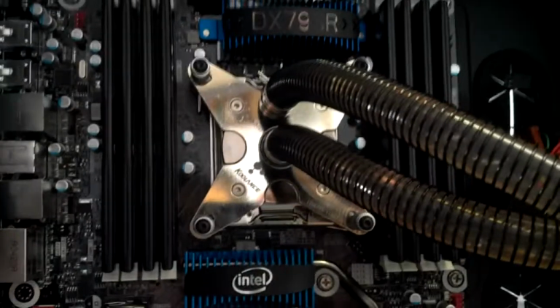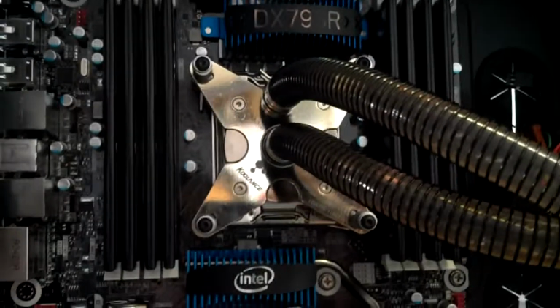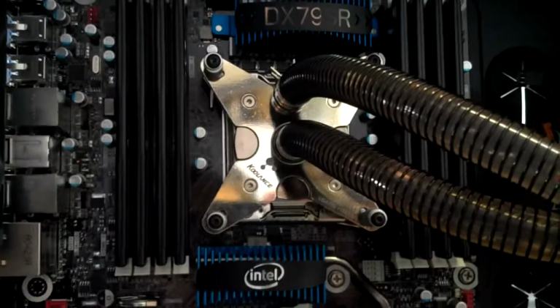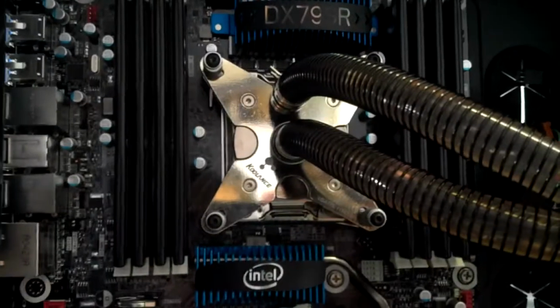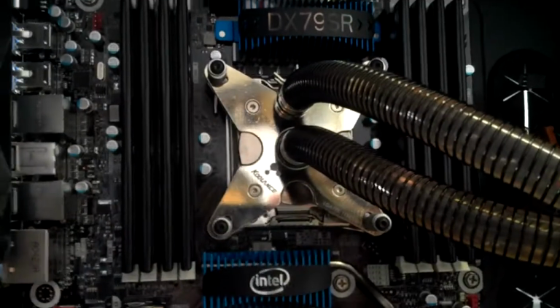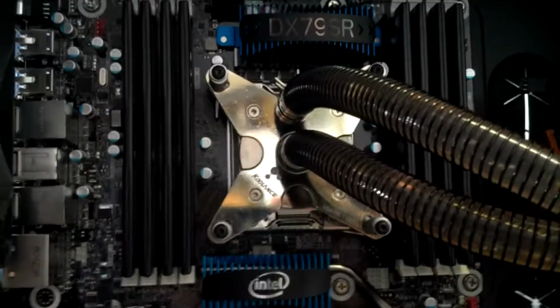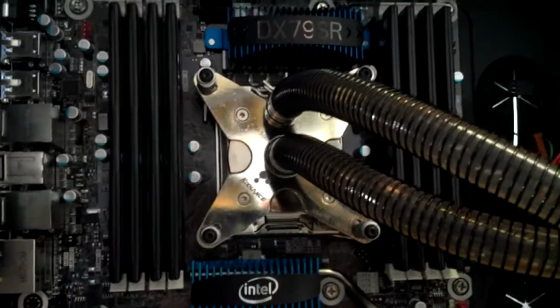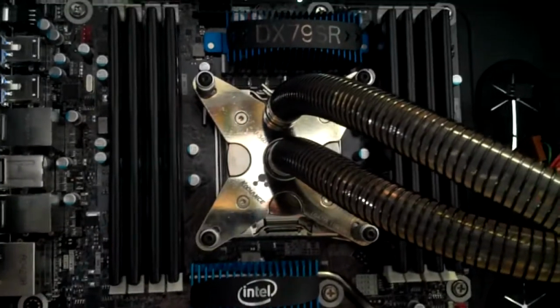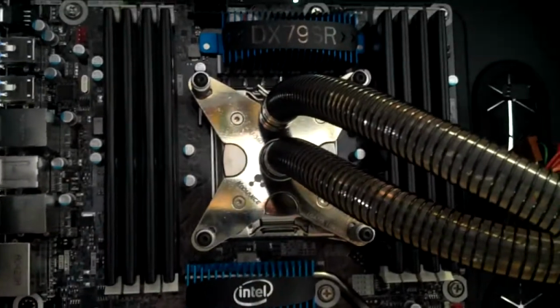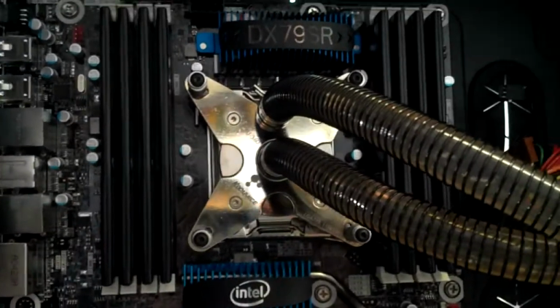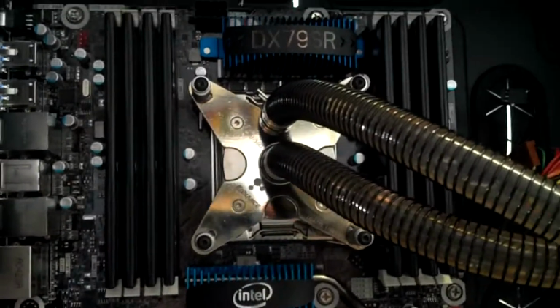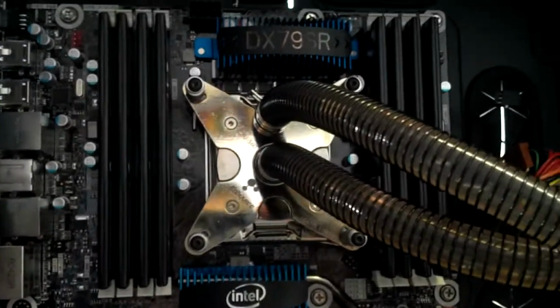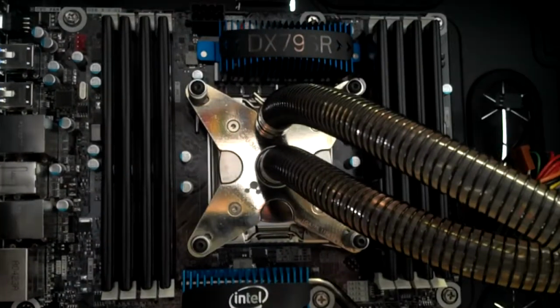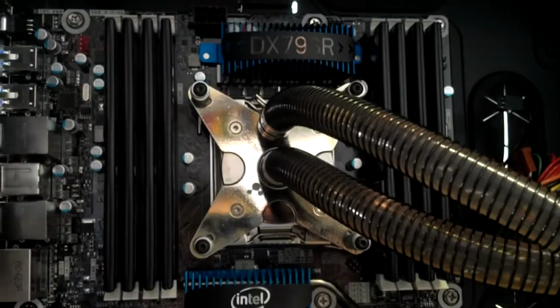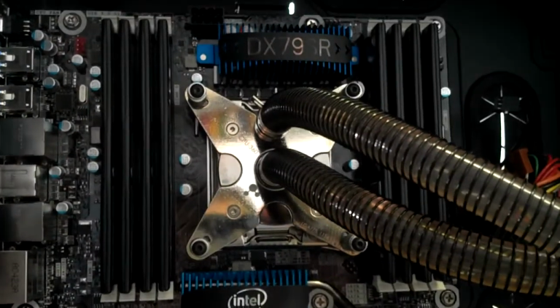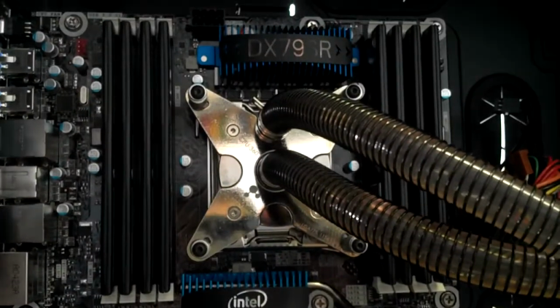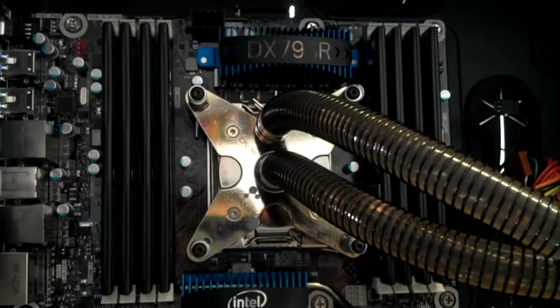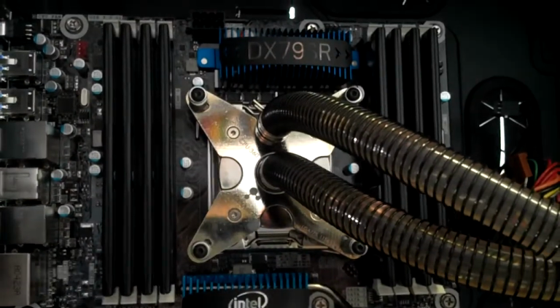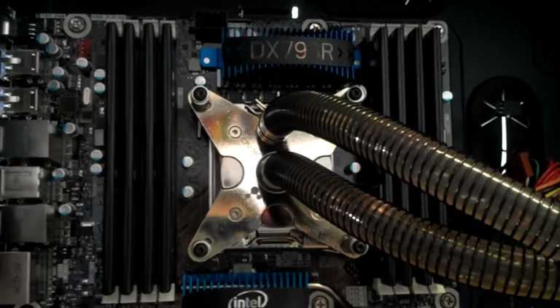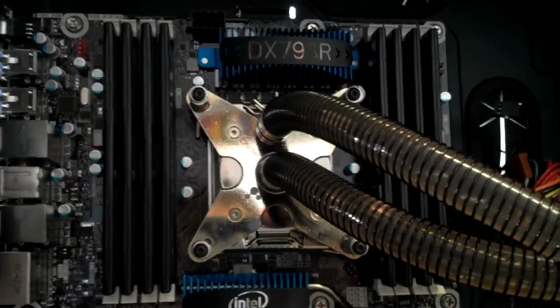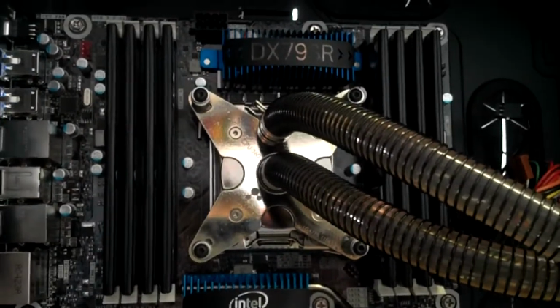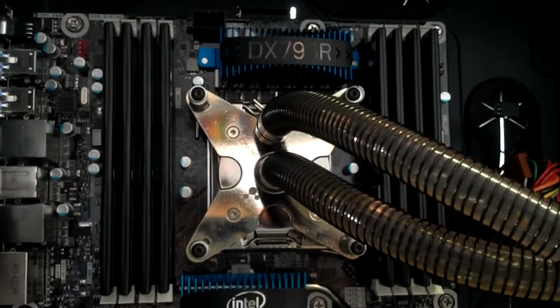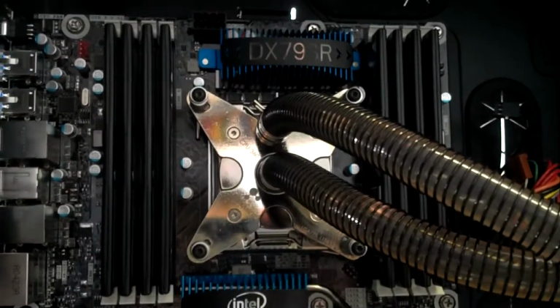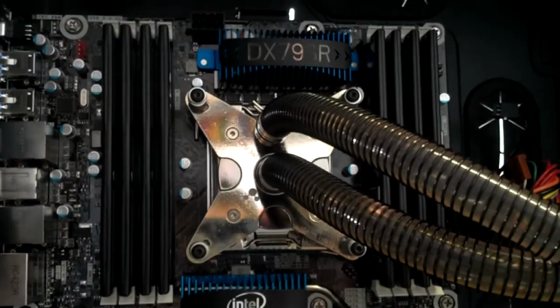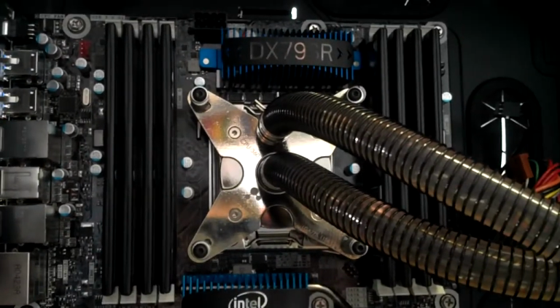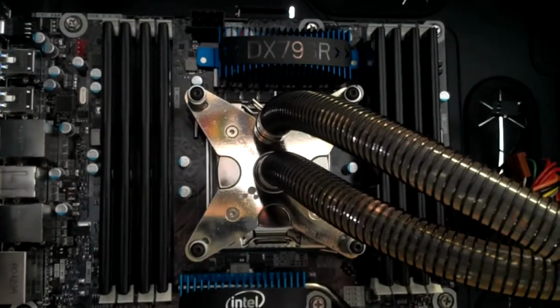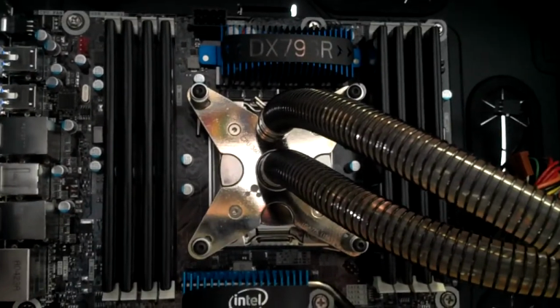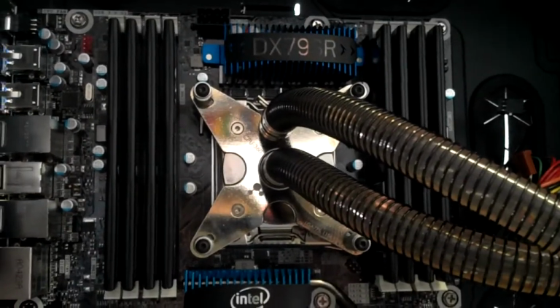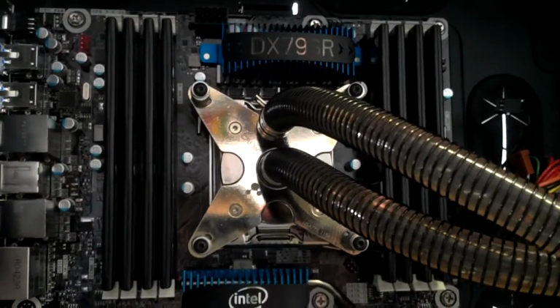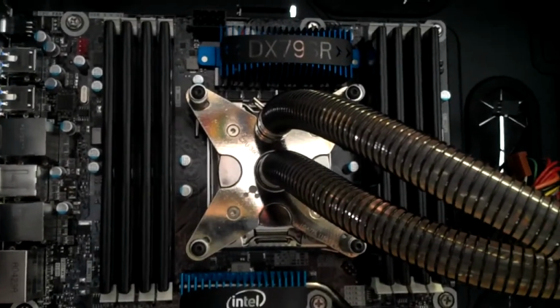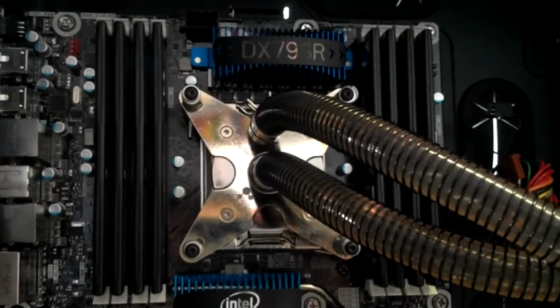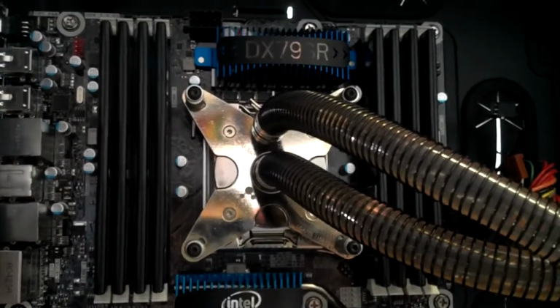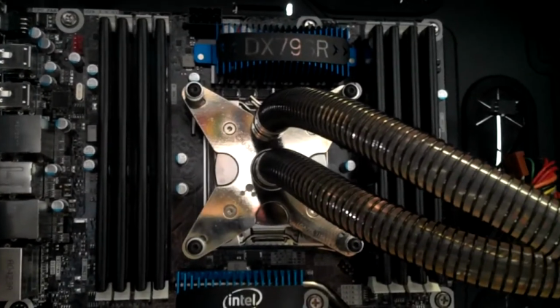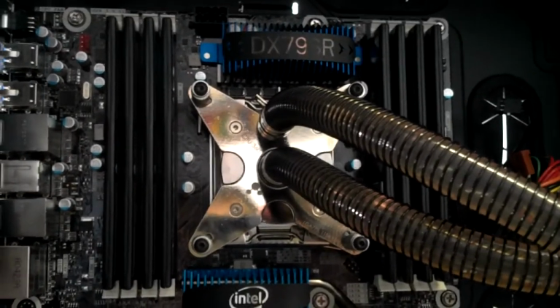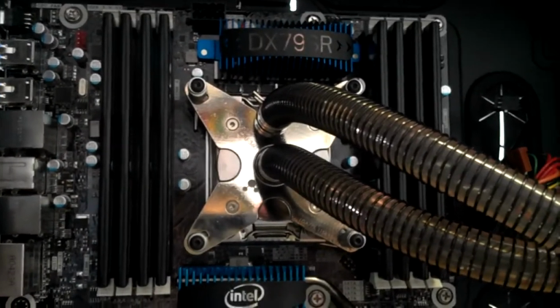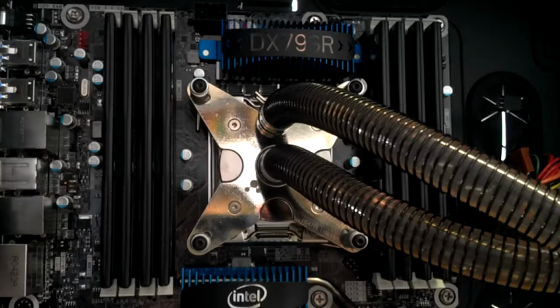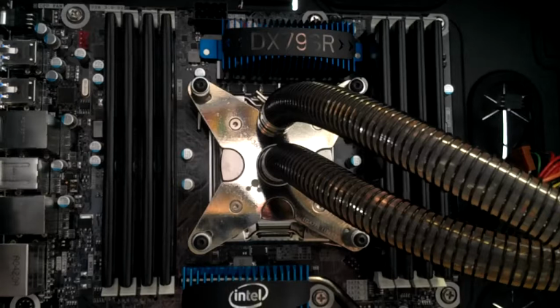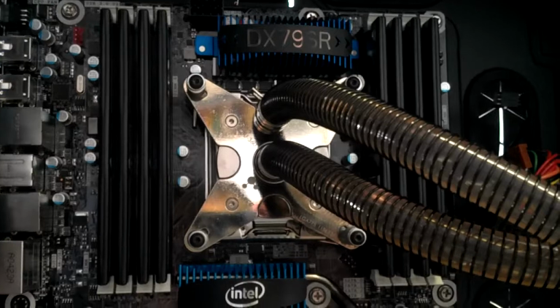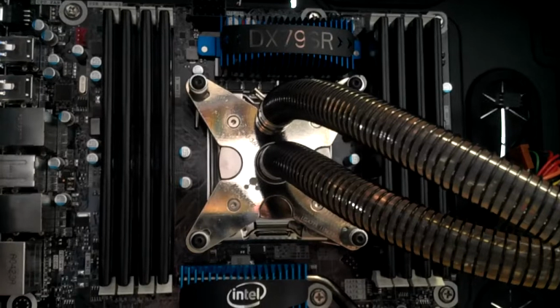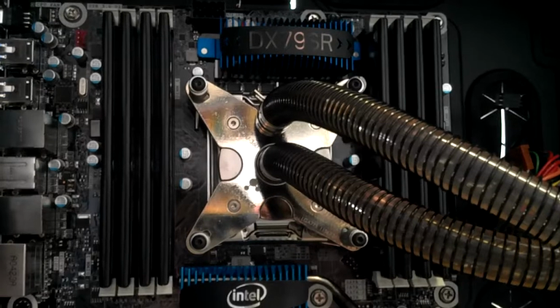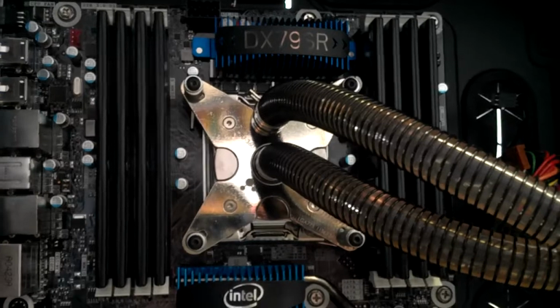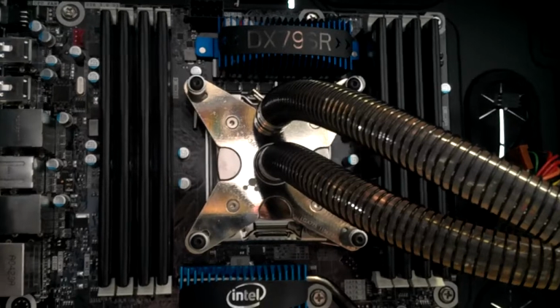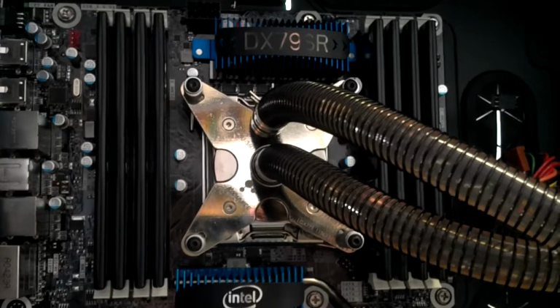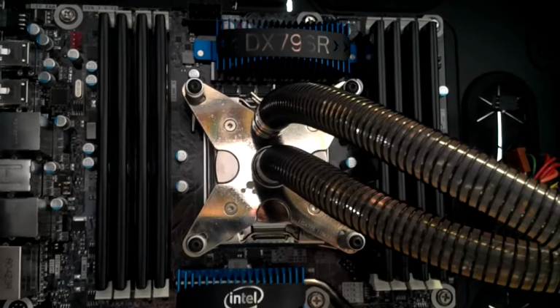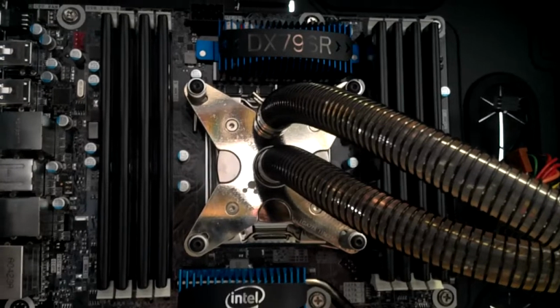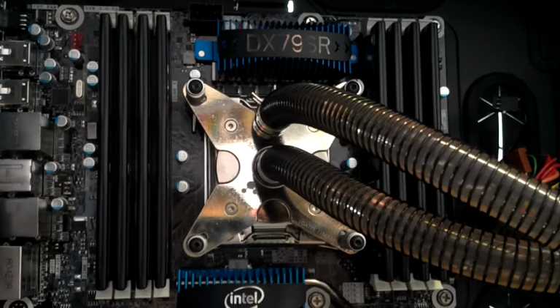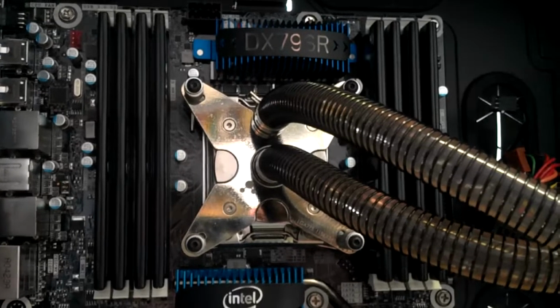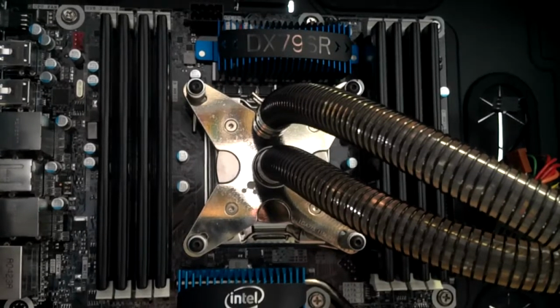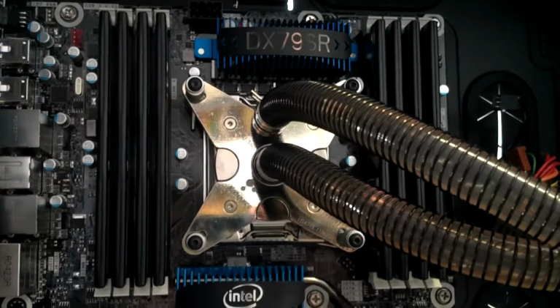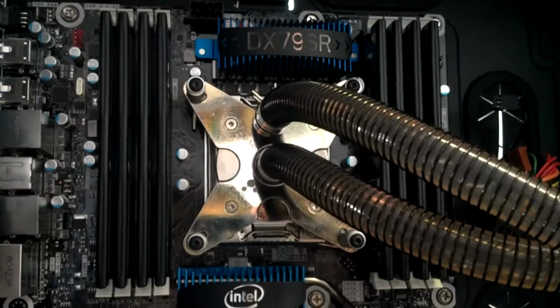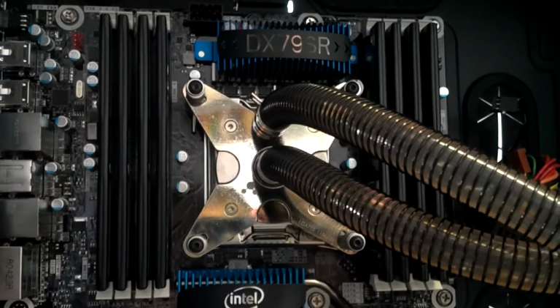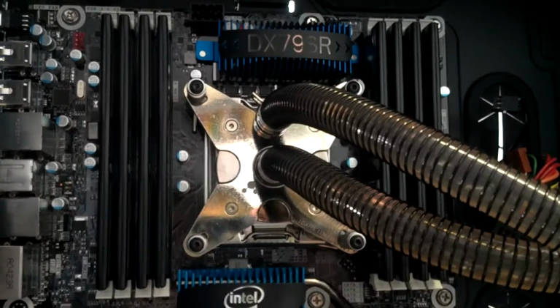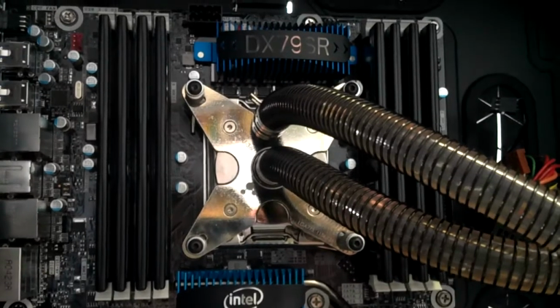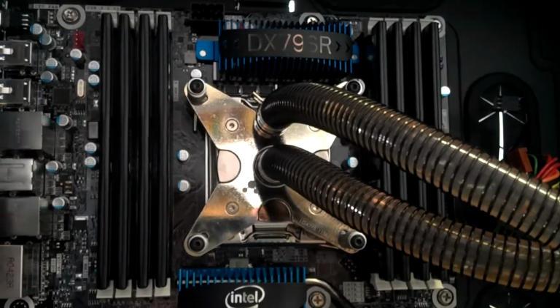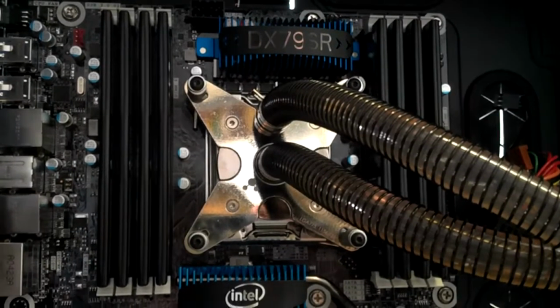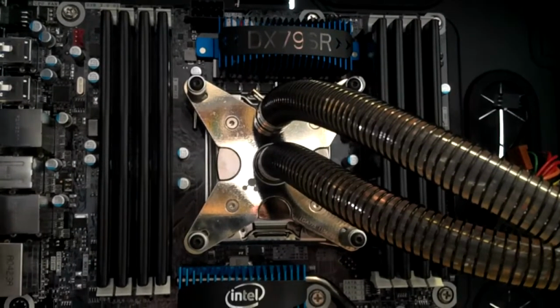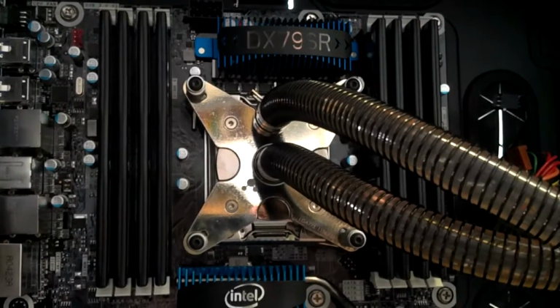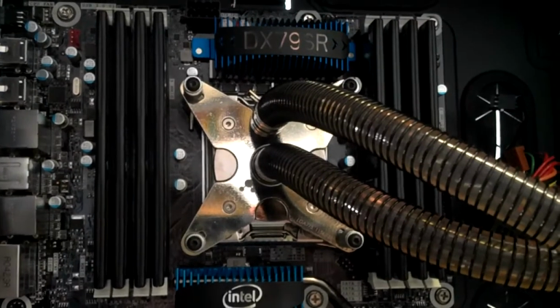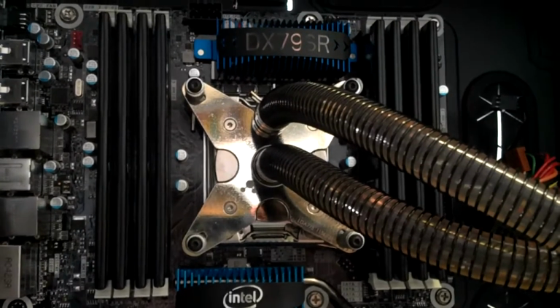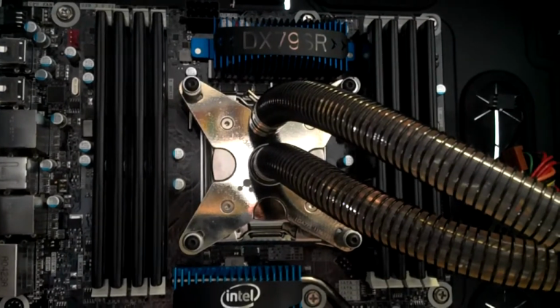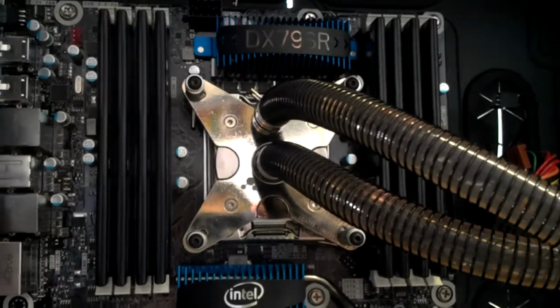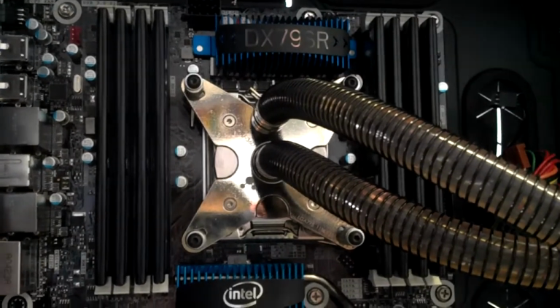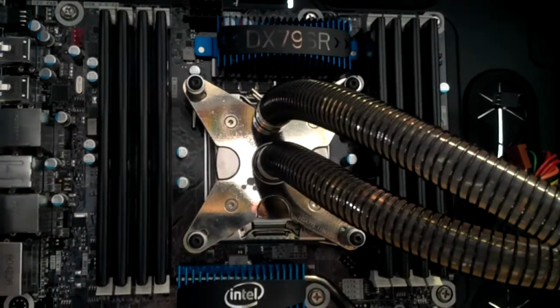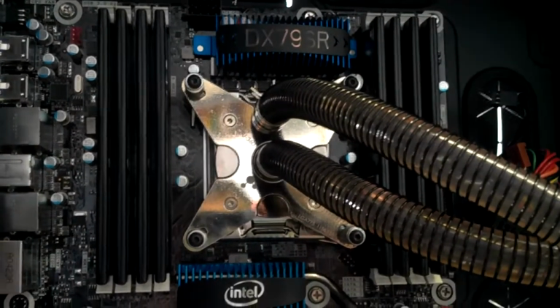$3 worth of bolts is a lot cheaper than $300 worth of processor, so this should help save a few bucks if you want to reuse your water block.